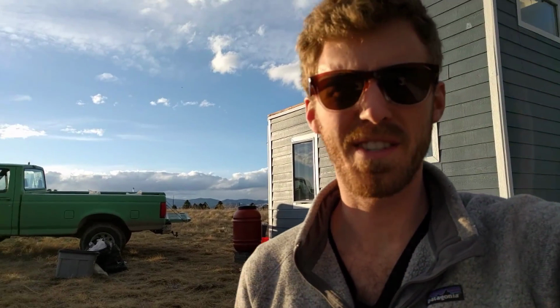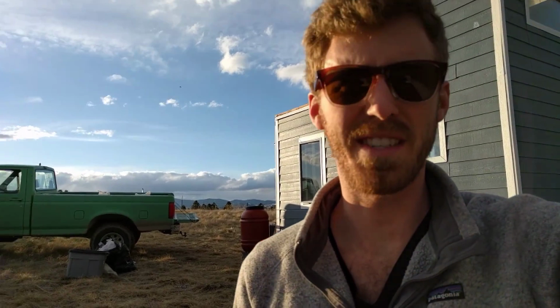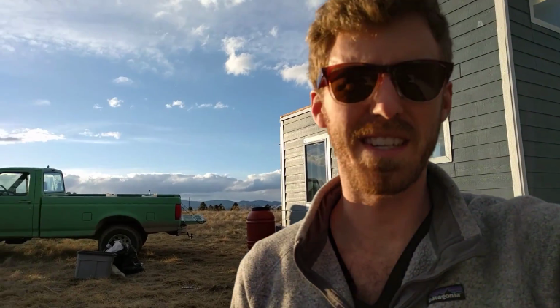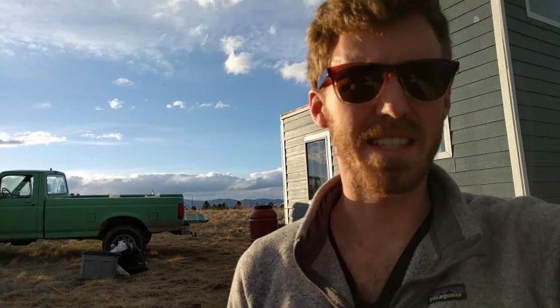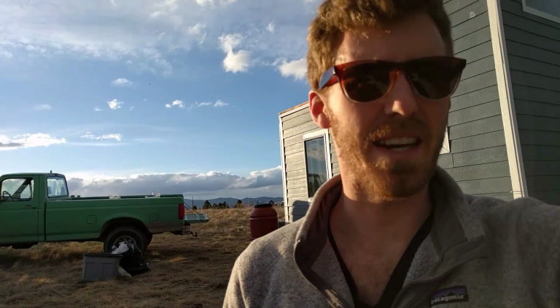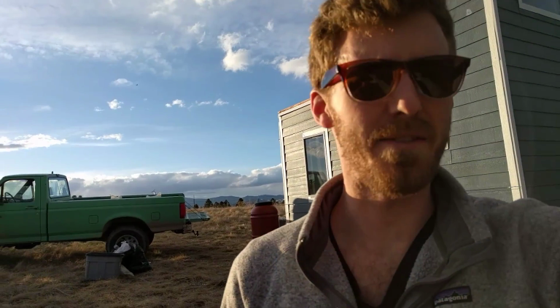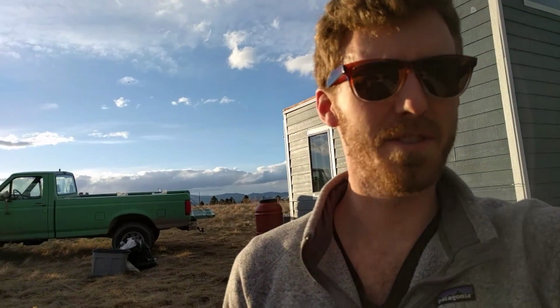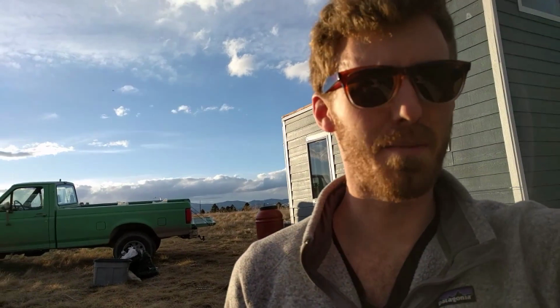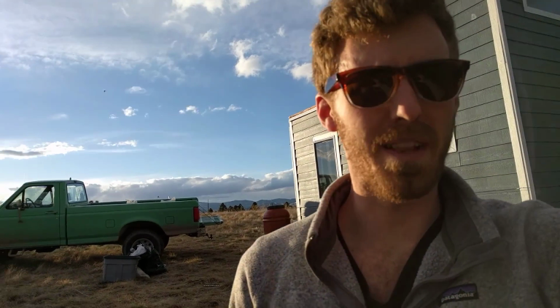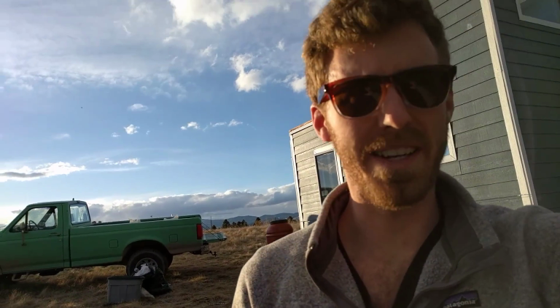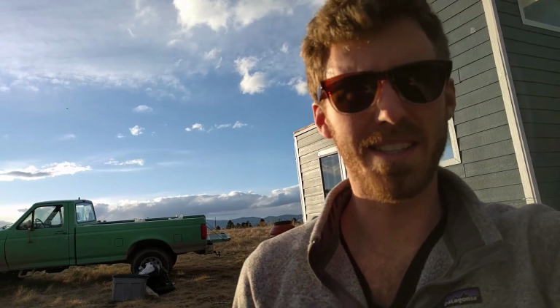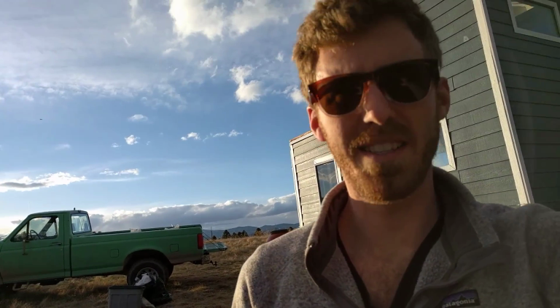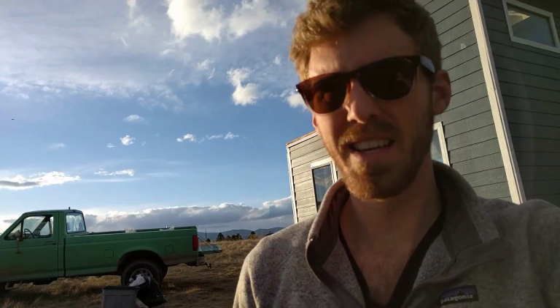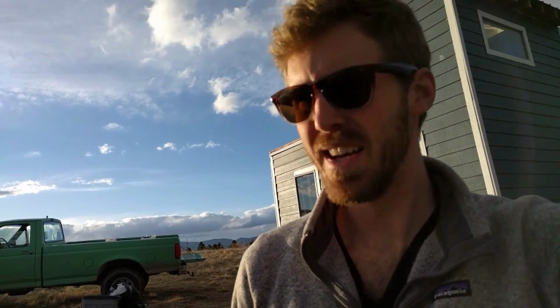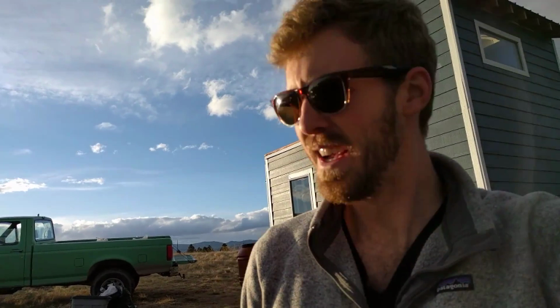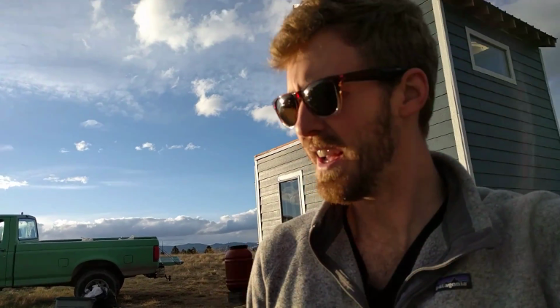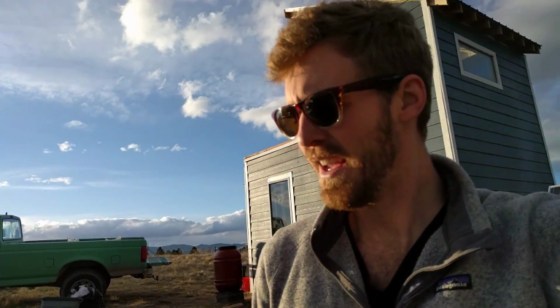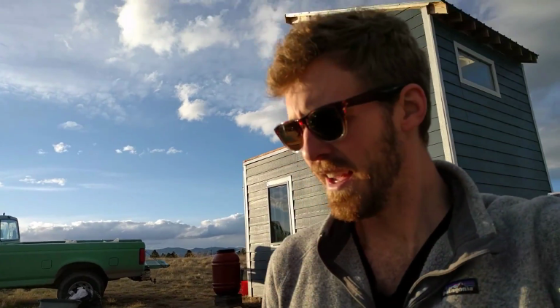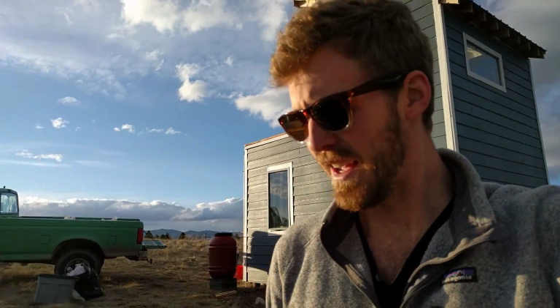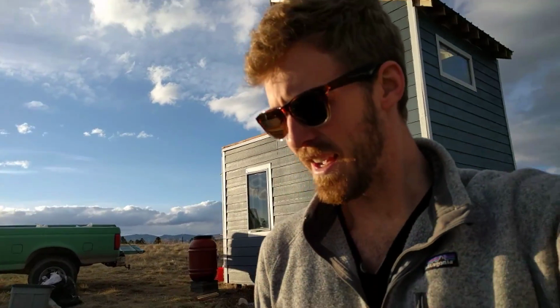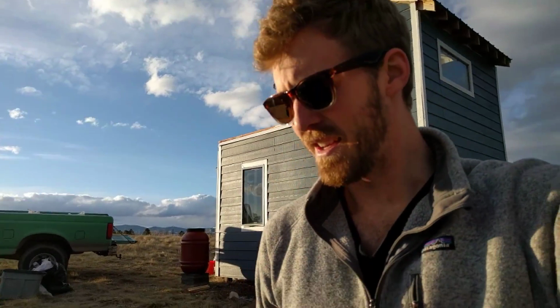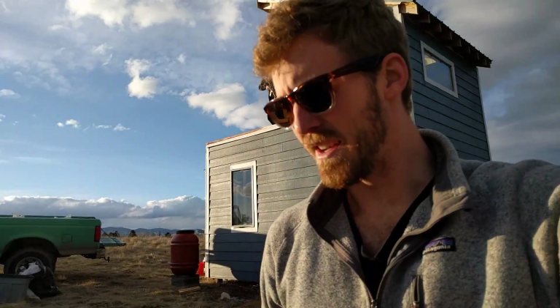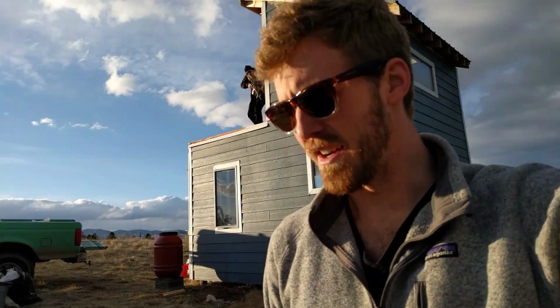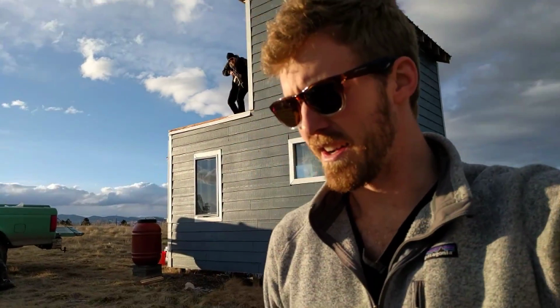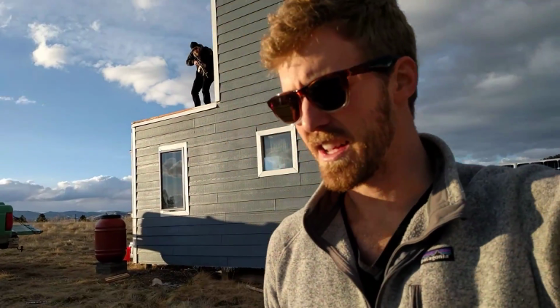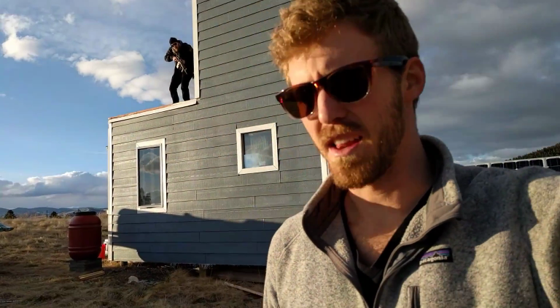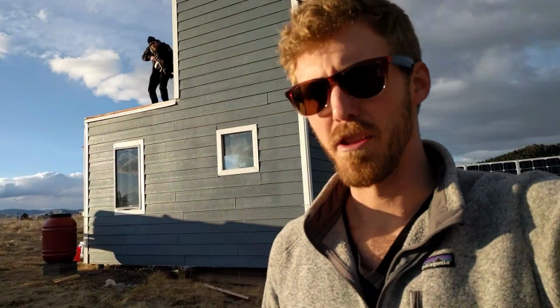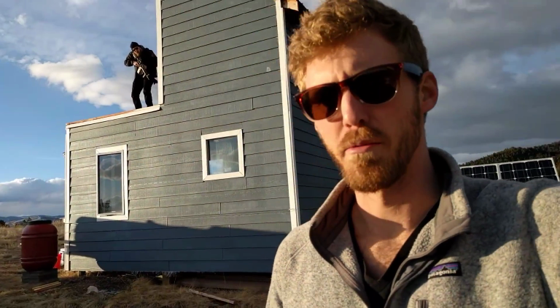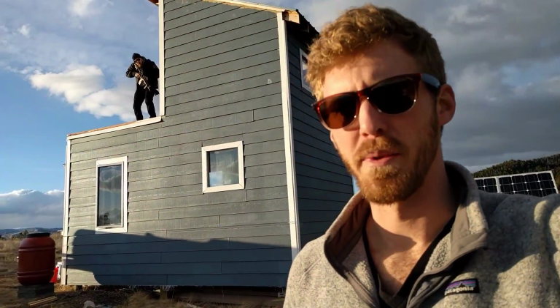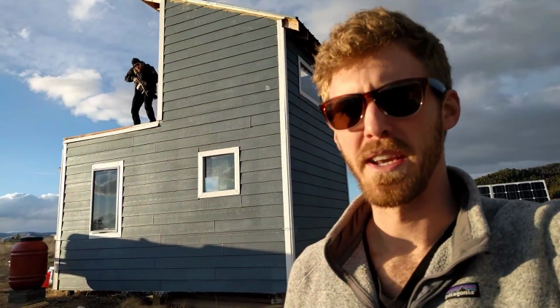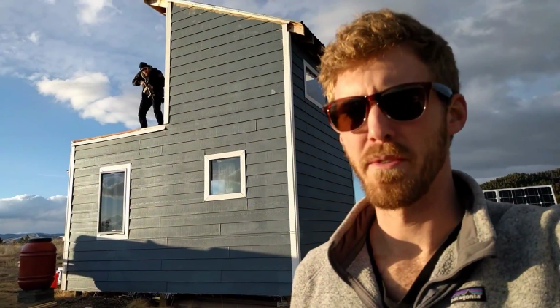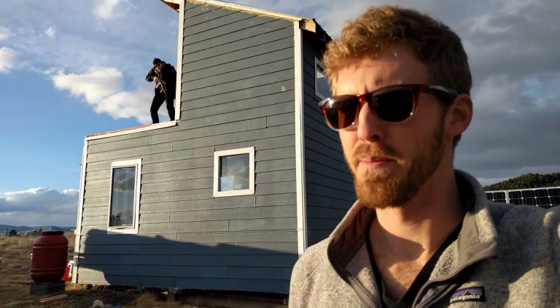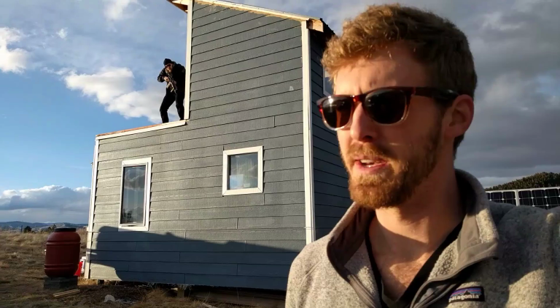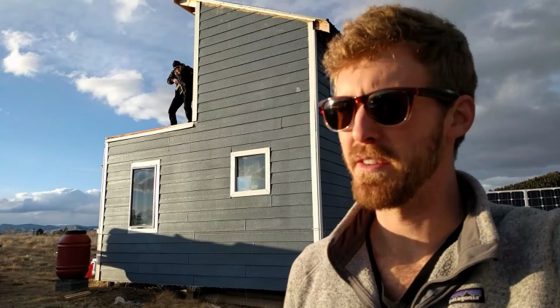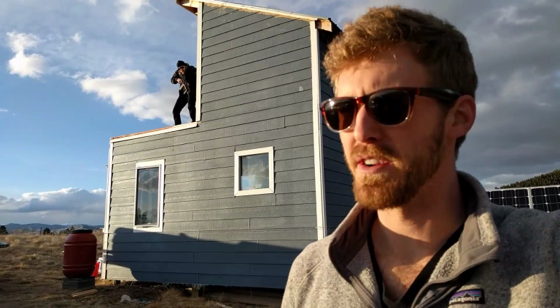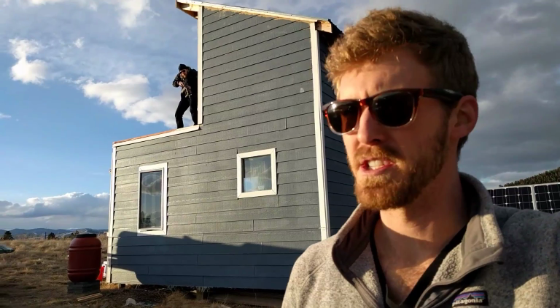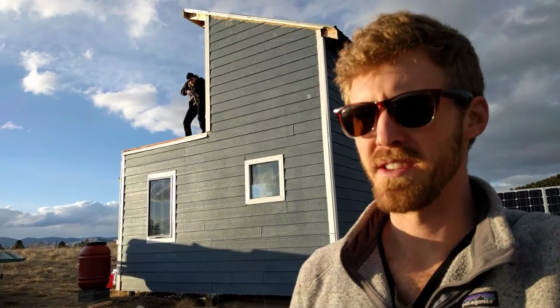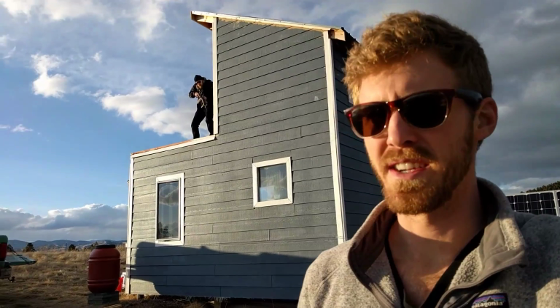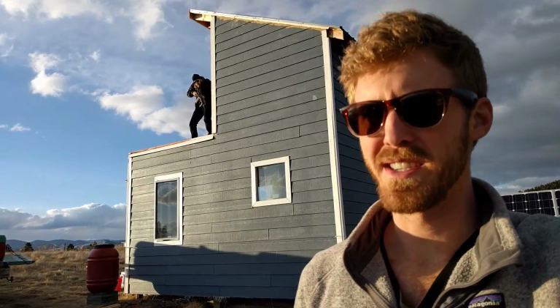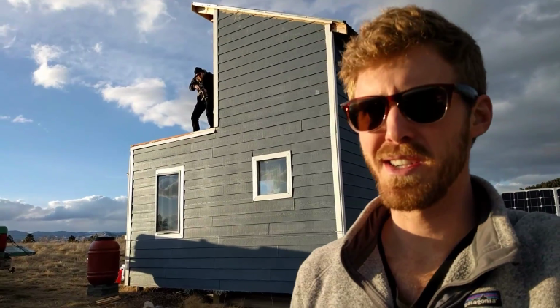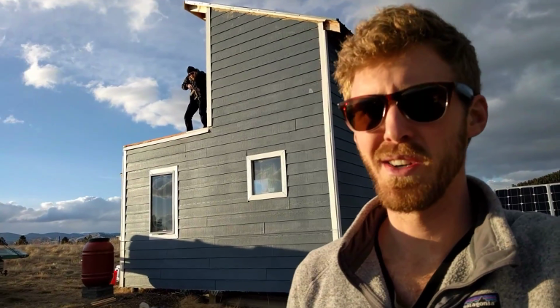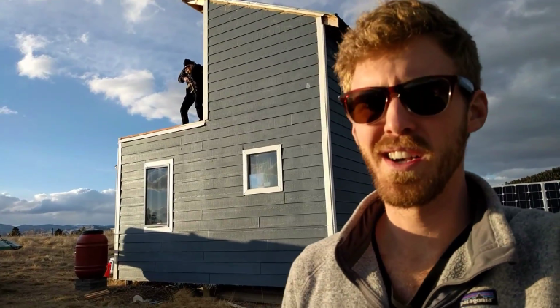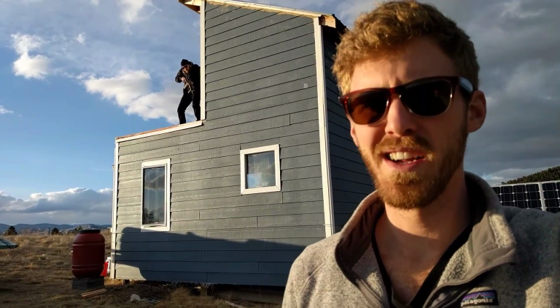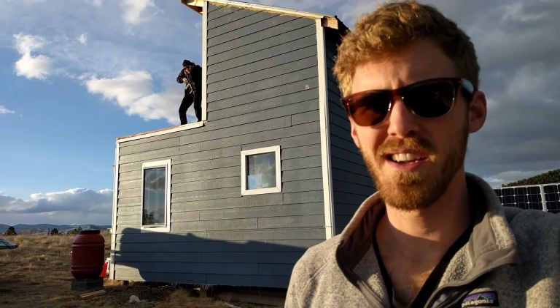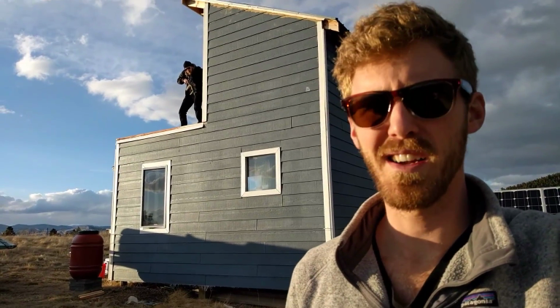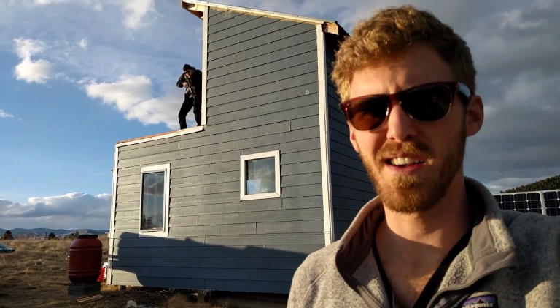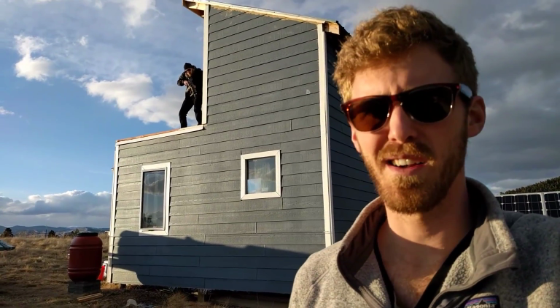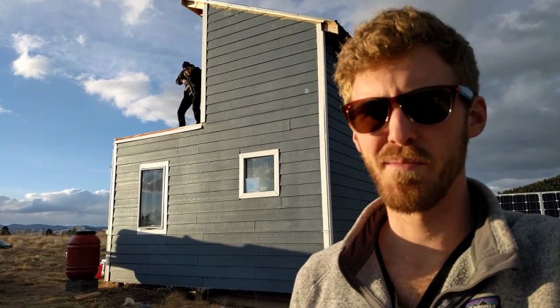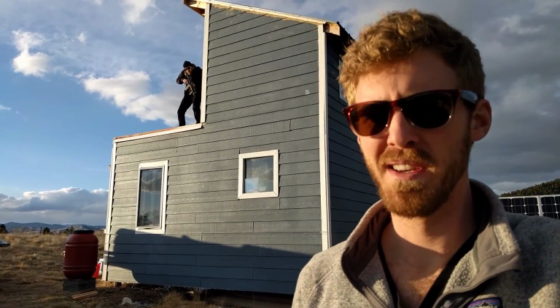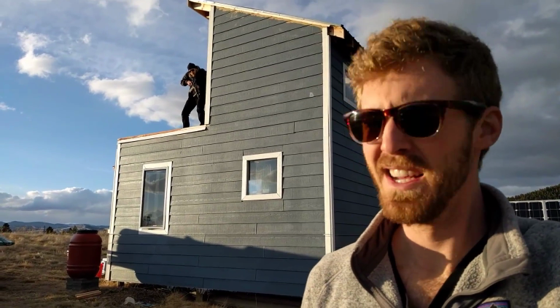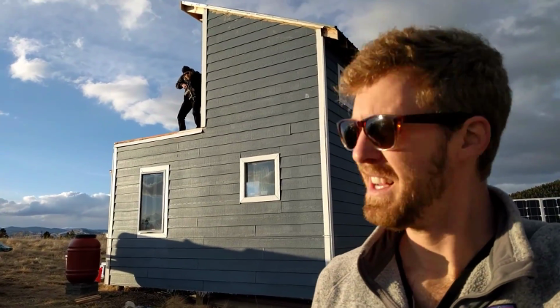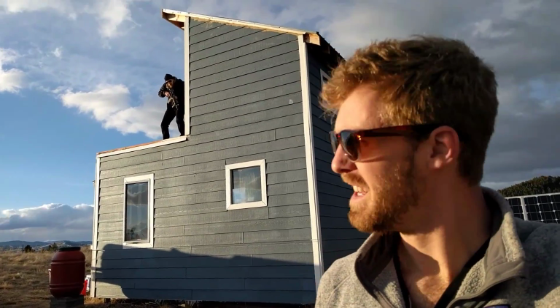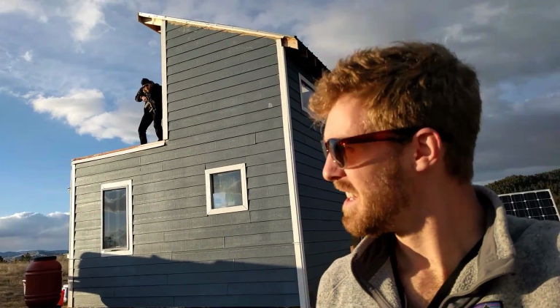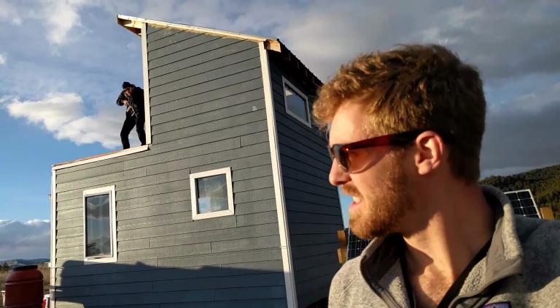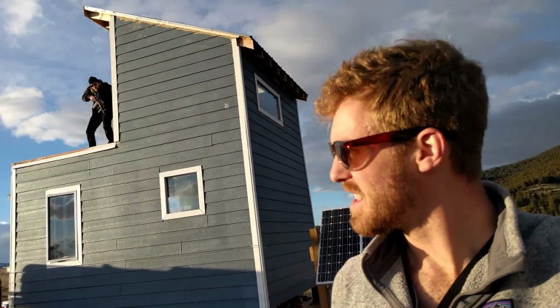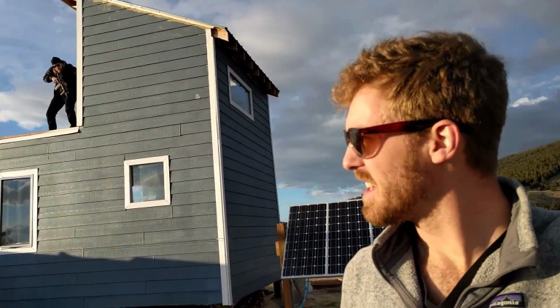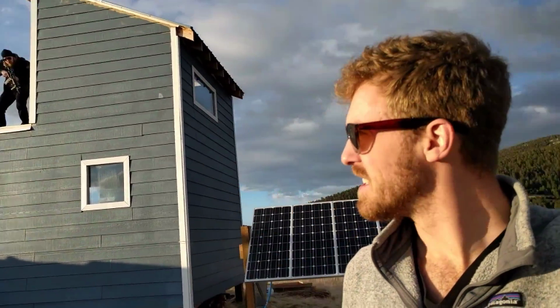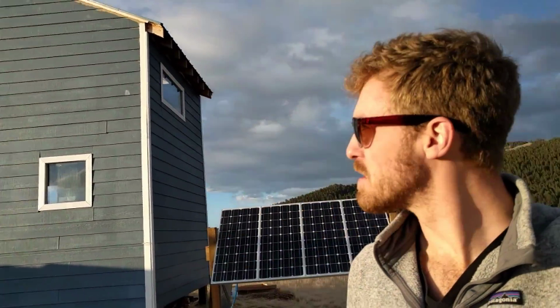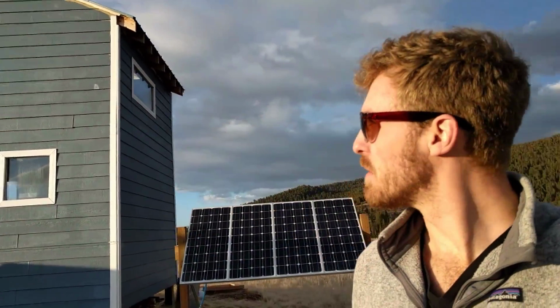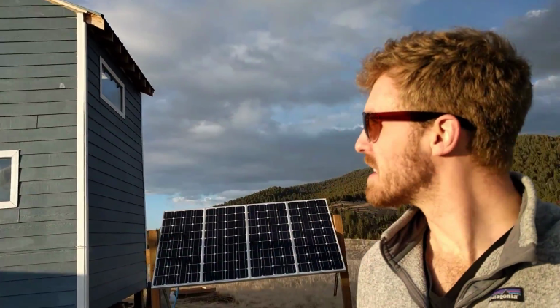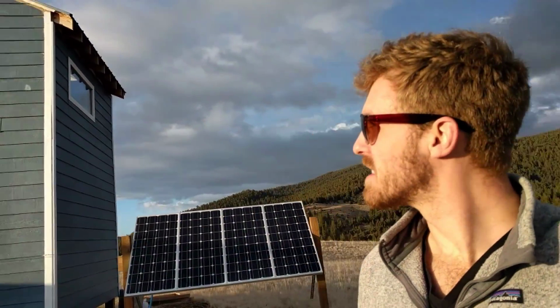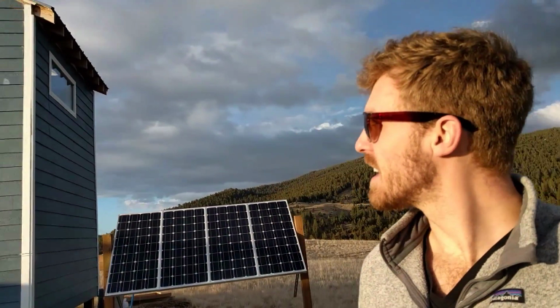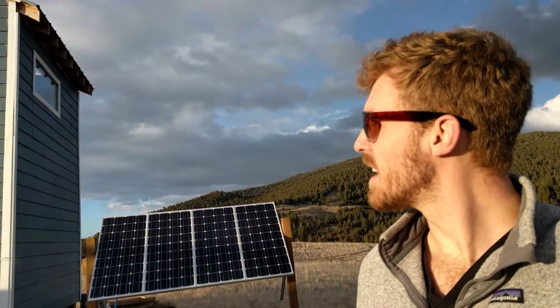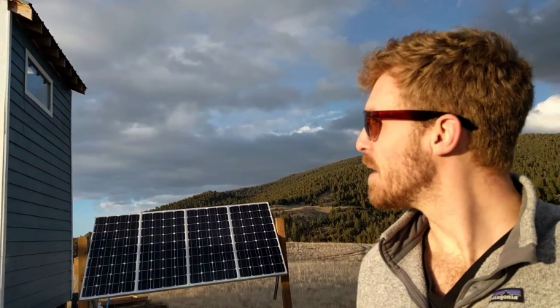It's just nice to have some lights, and I've got a little mini fridge in there too. Yeah, this is my setup.